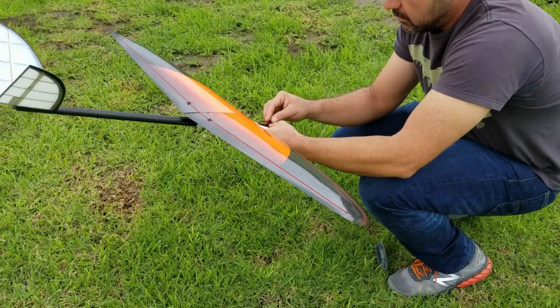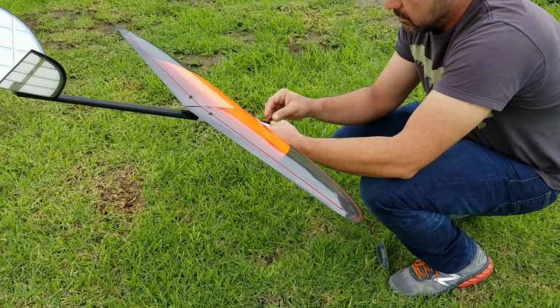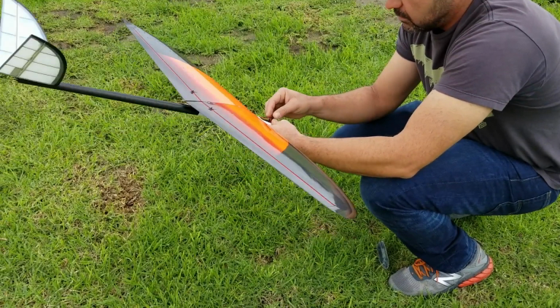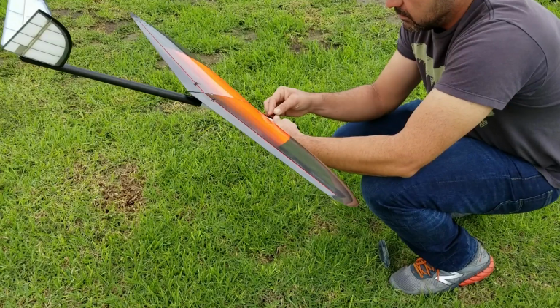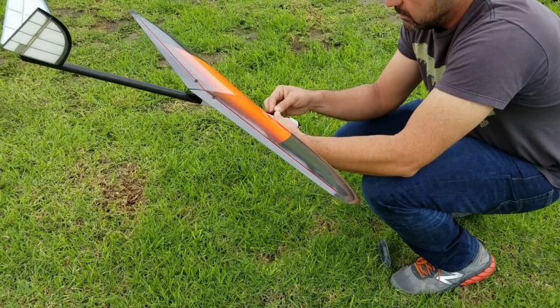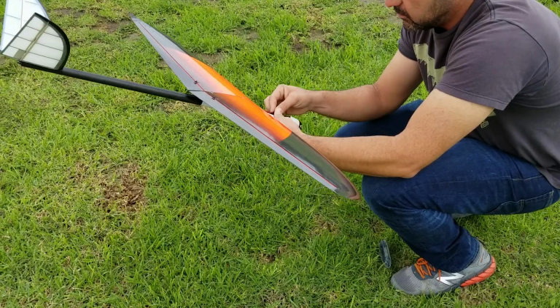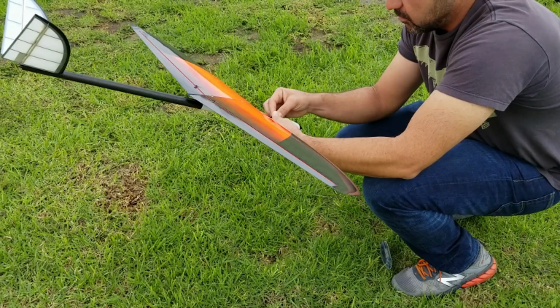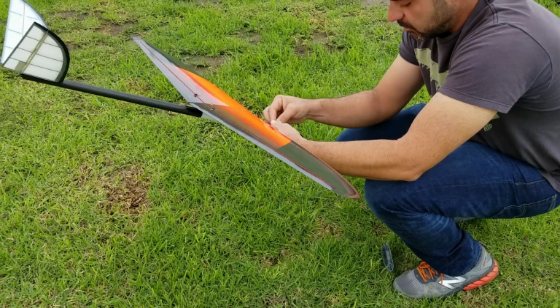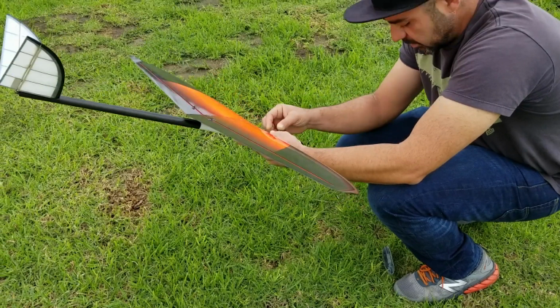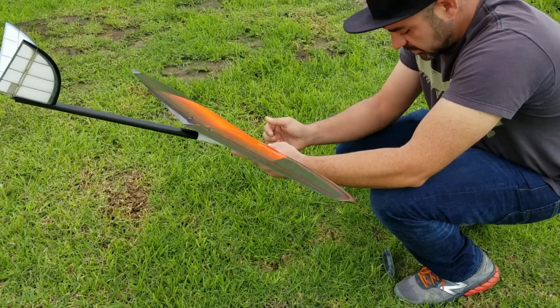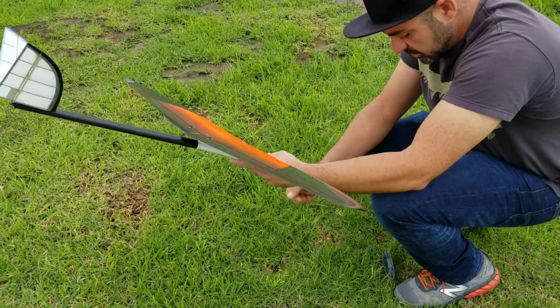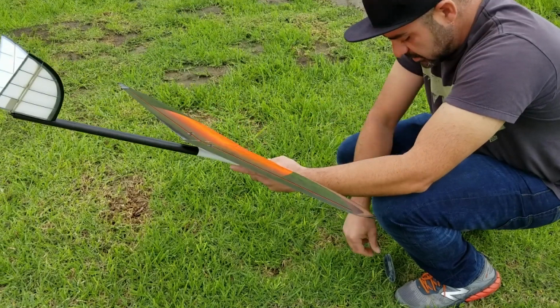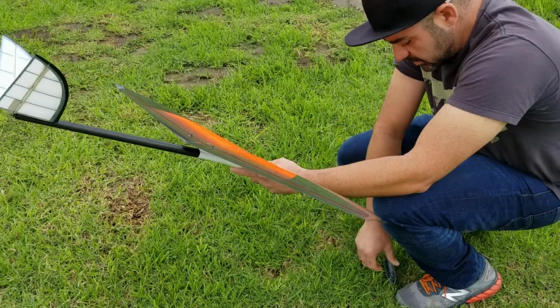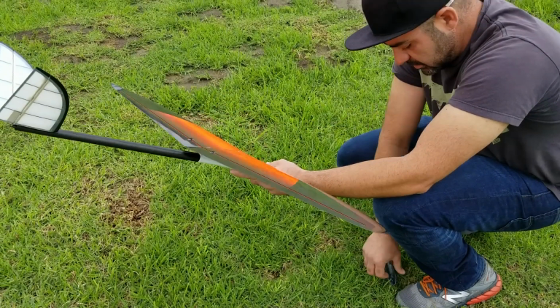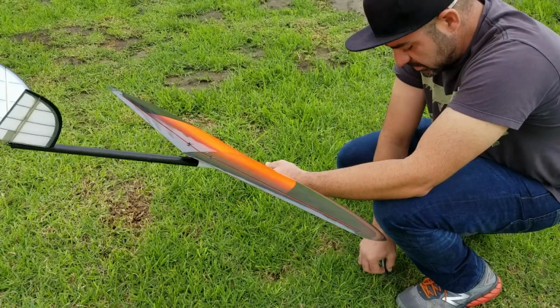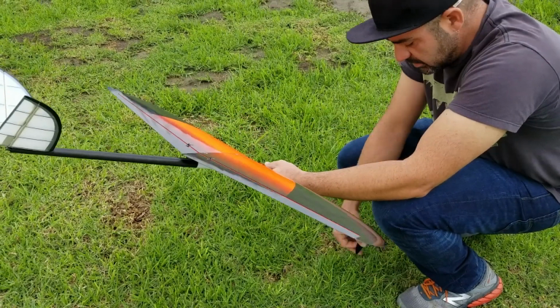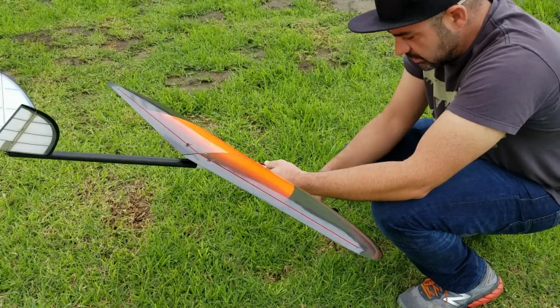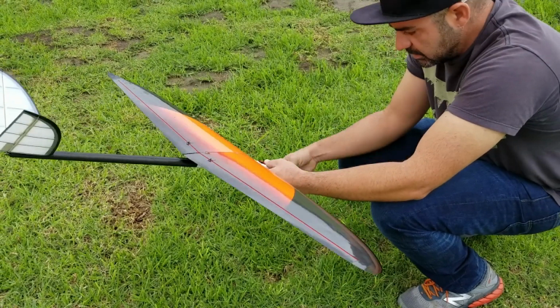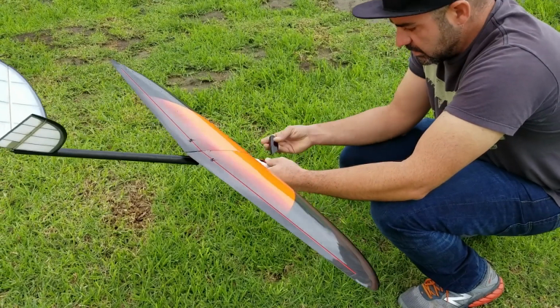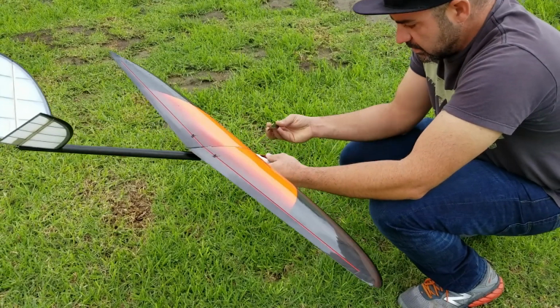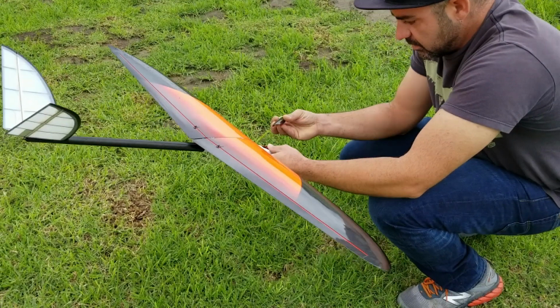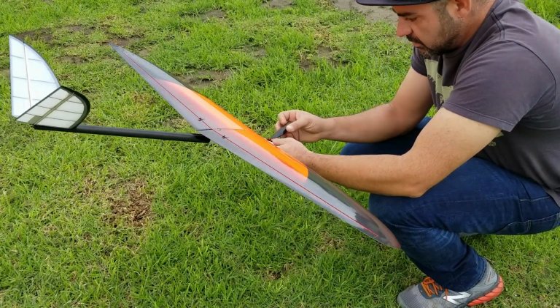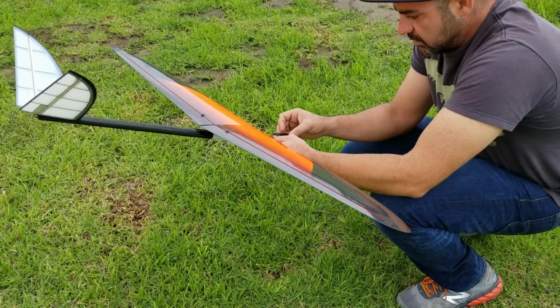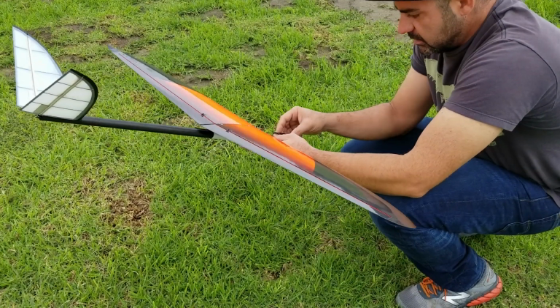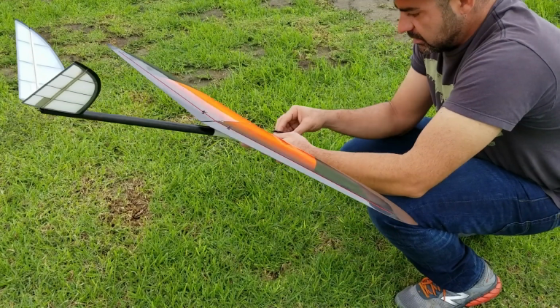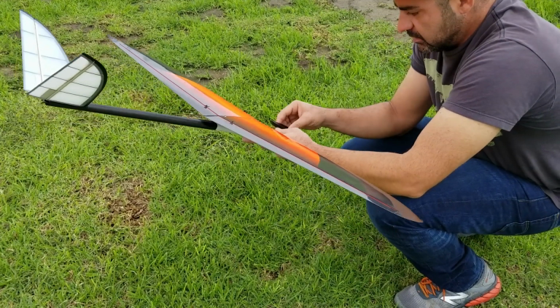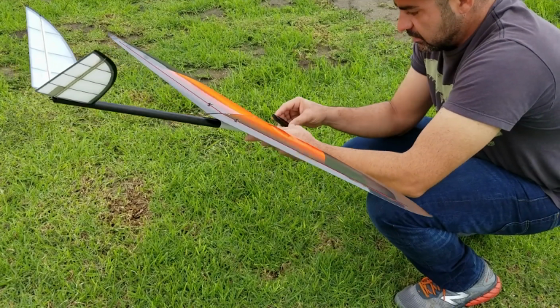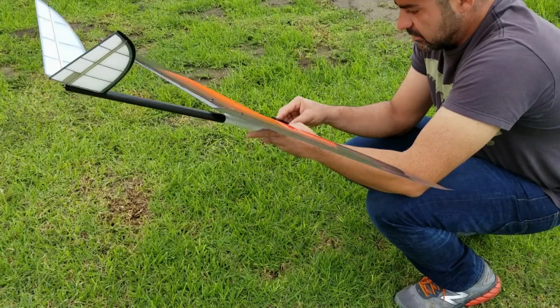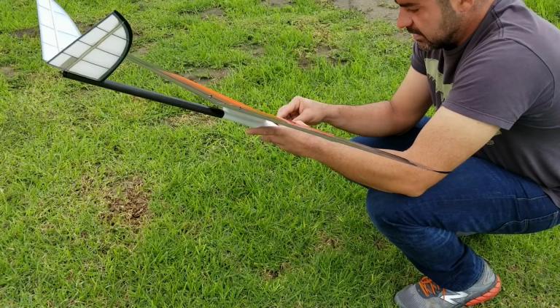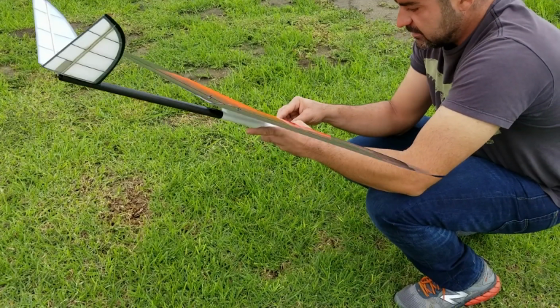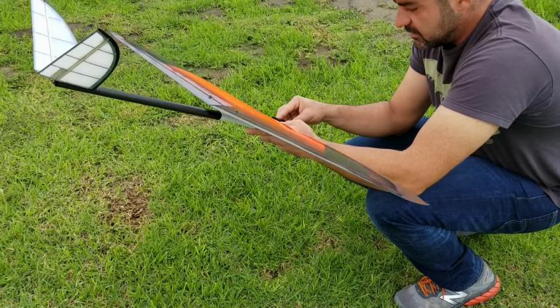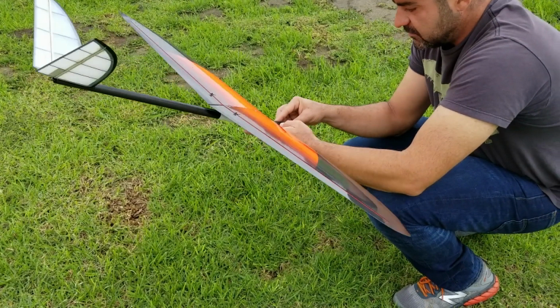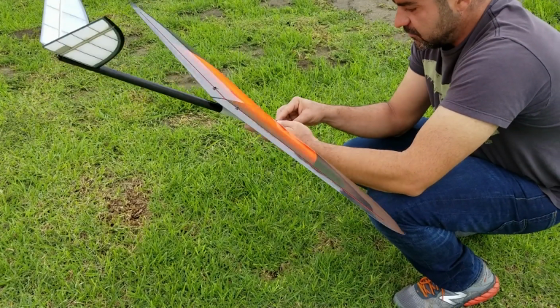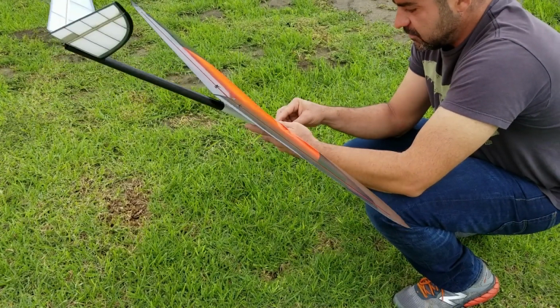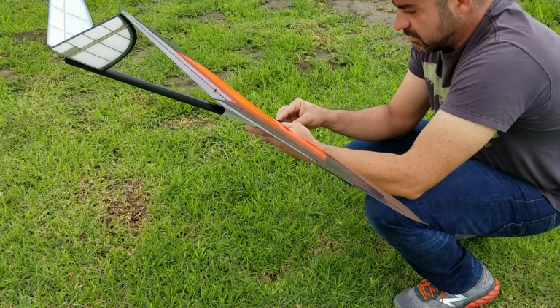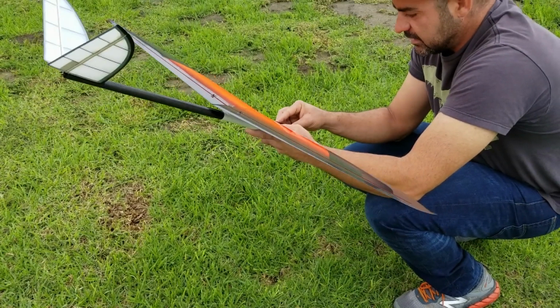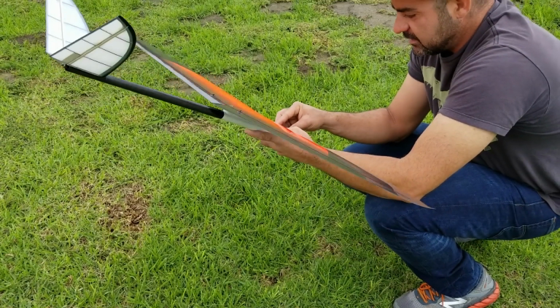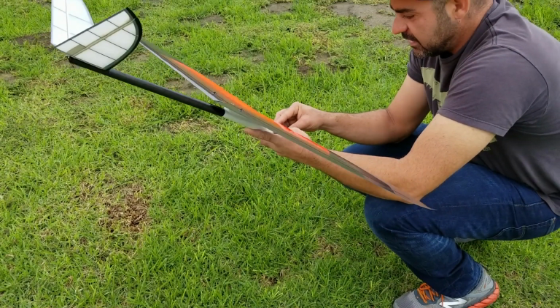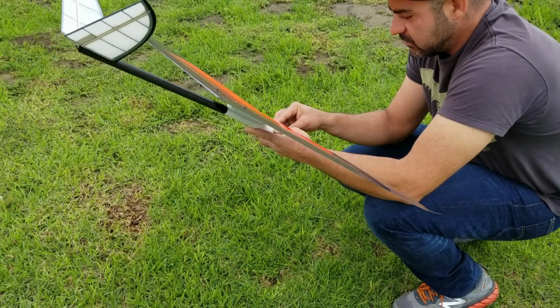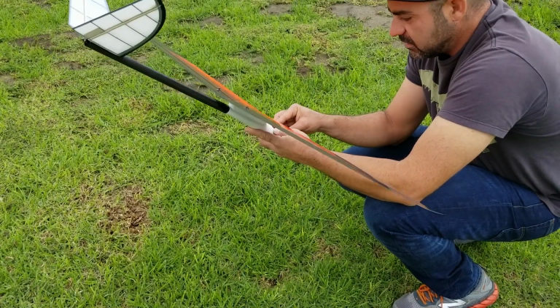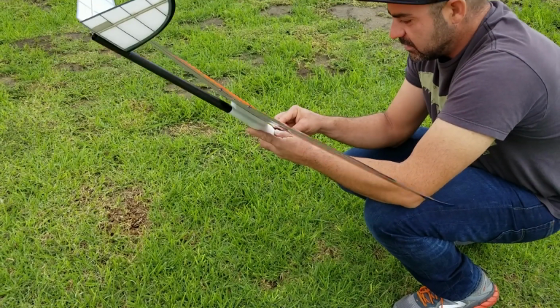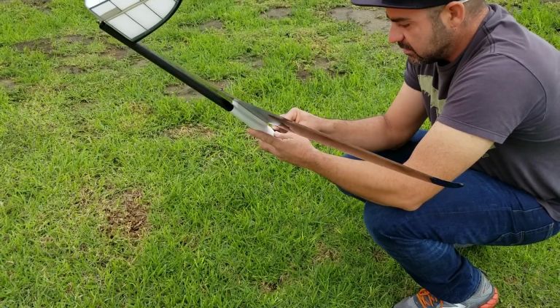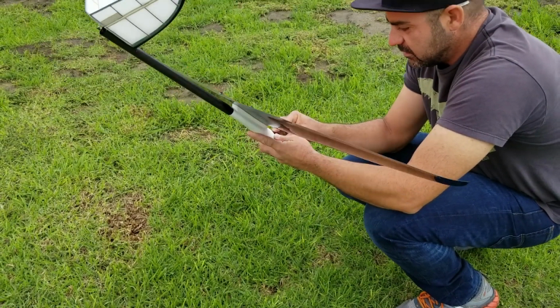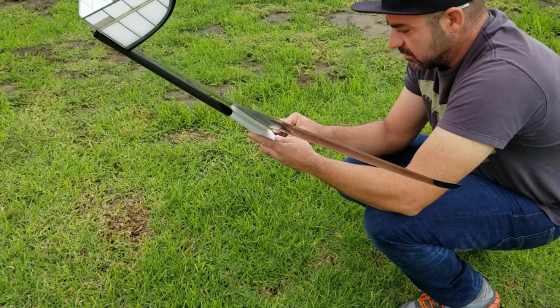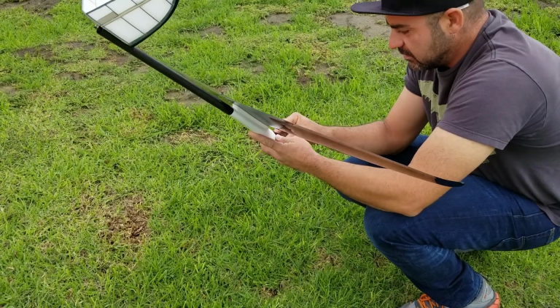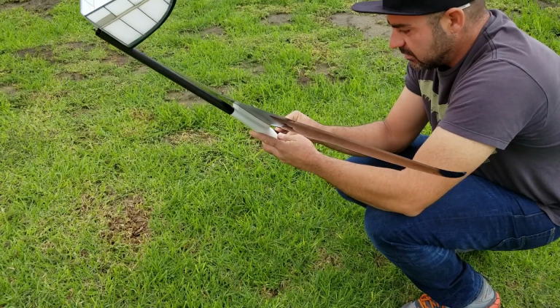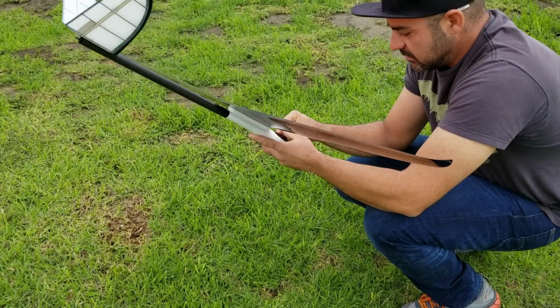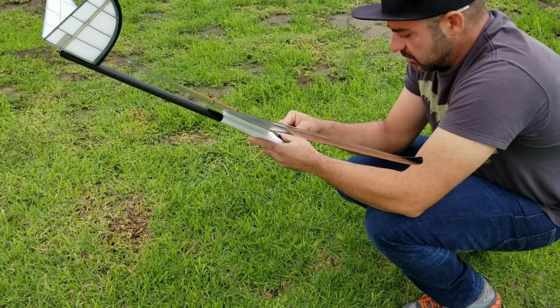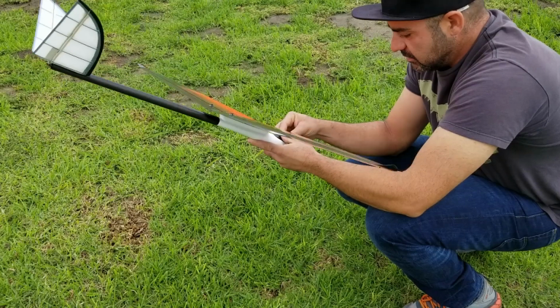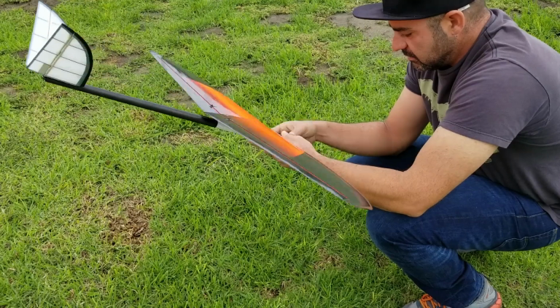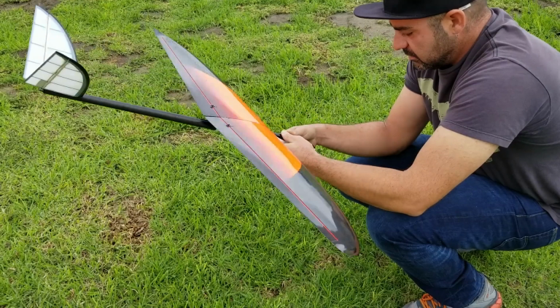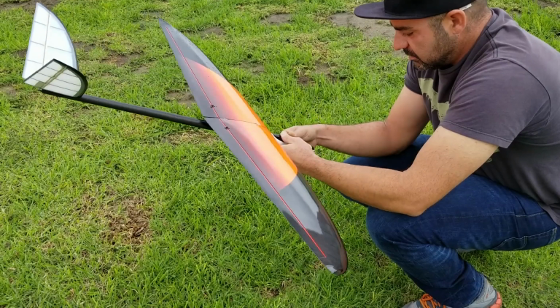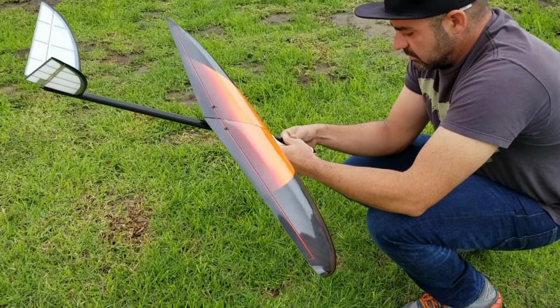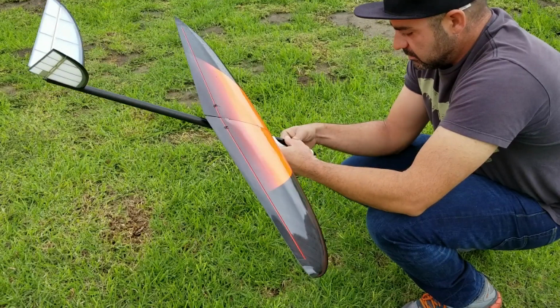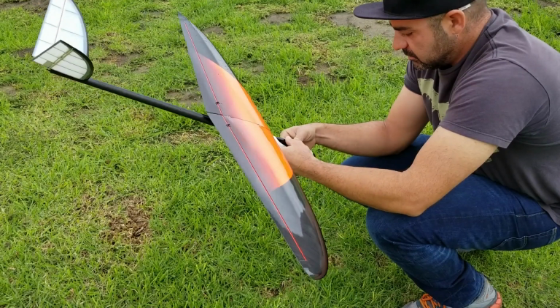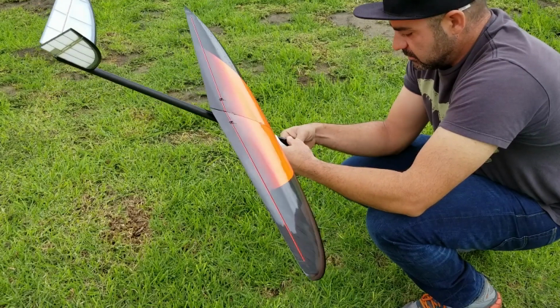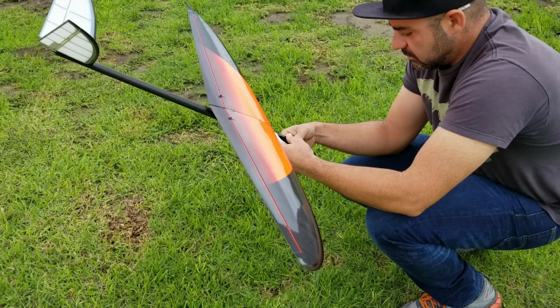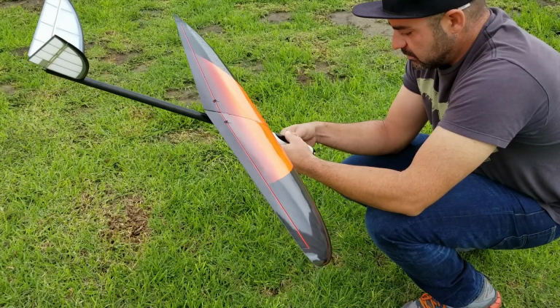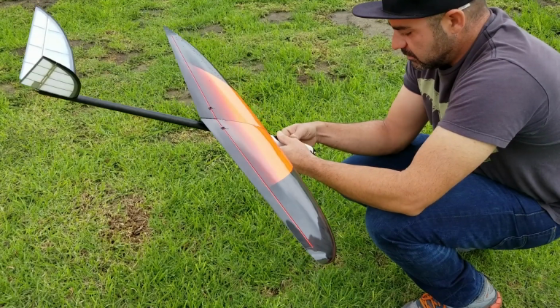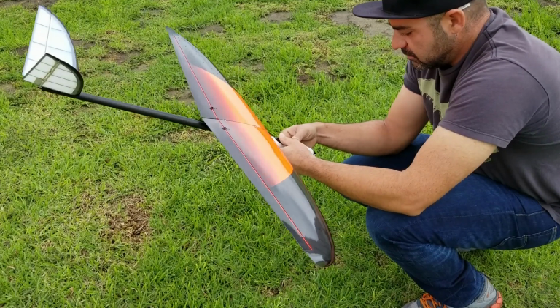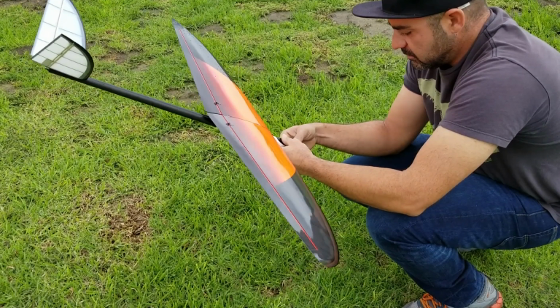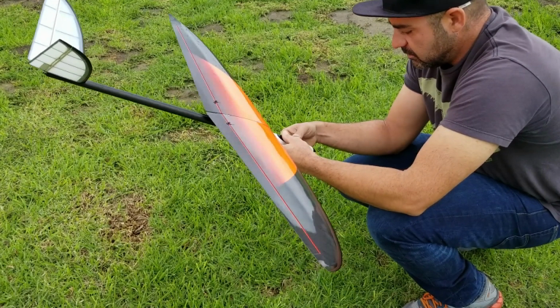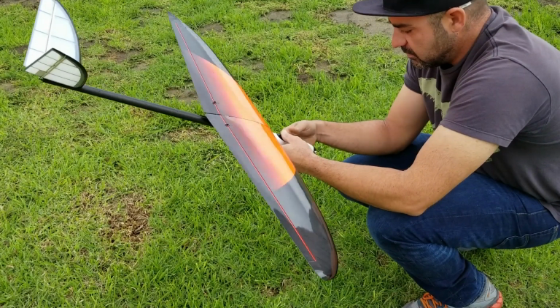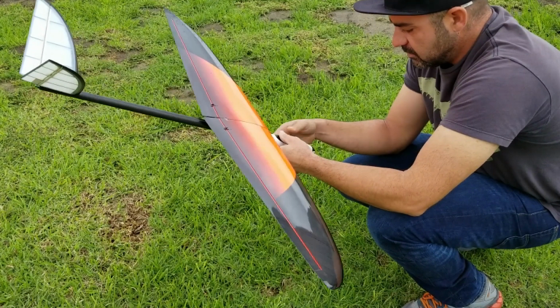It turned pretty good. Yeah, it looks really good. It doesn't feel like it's heavy. No, it looks pretty floaty.